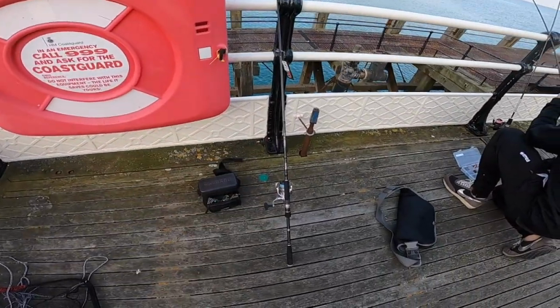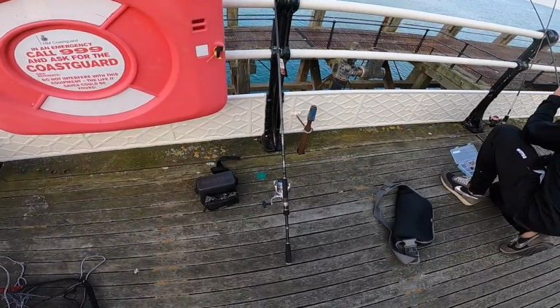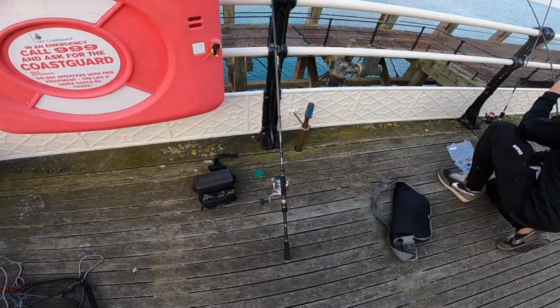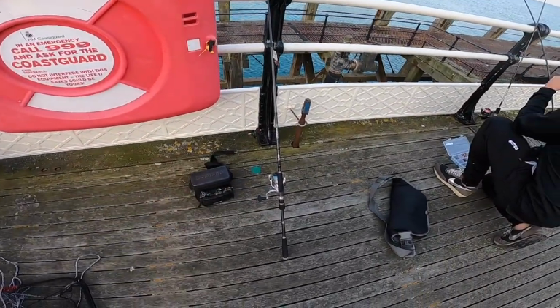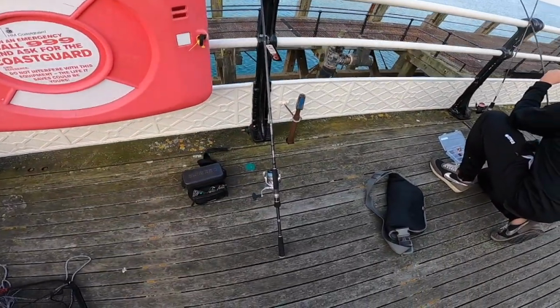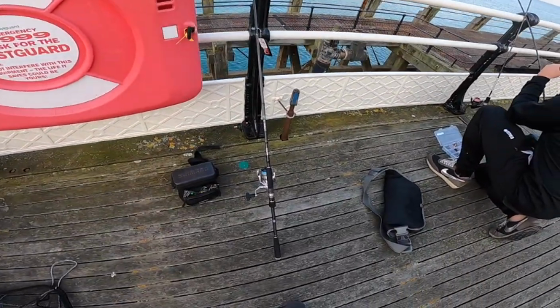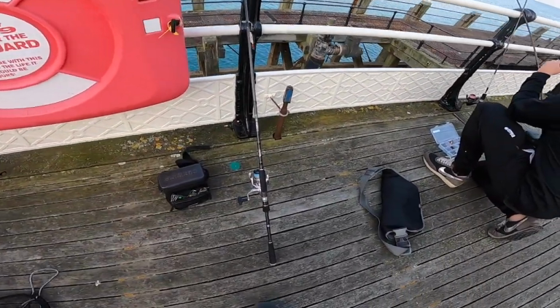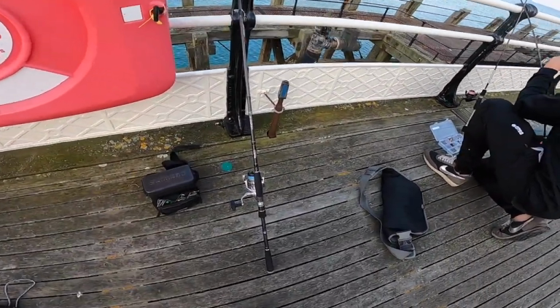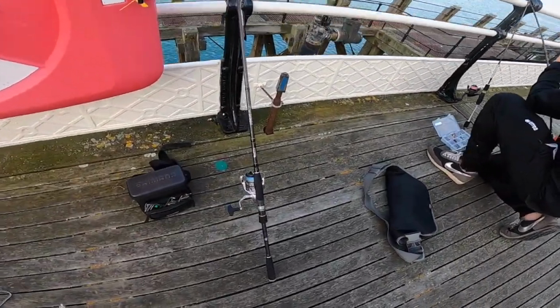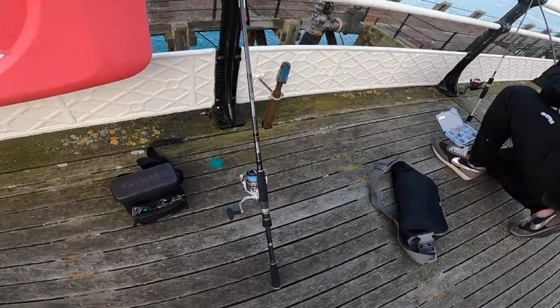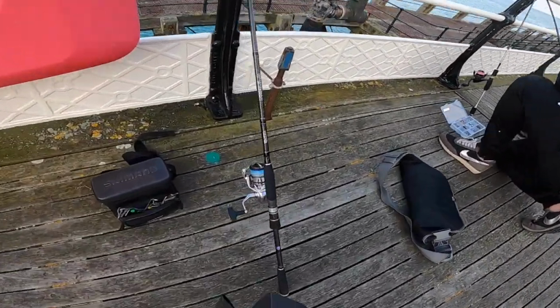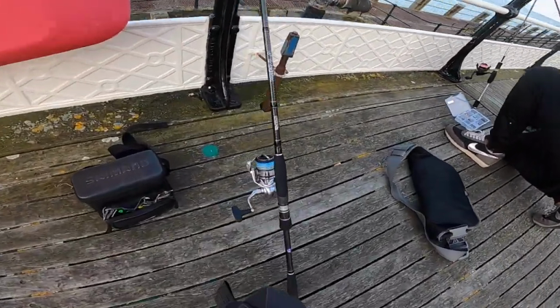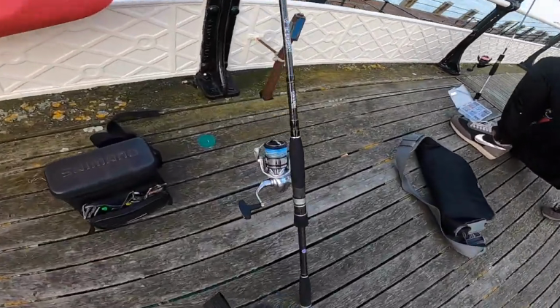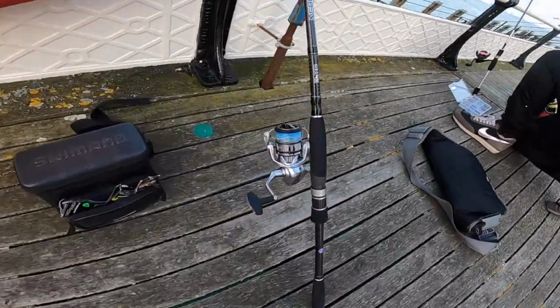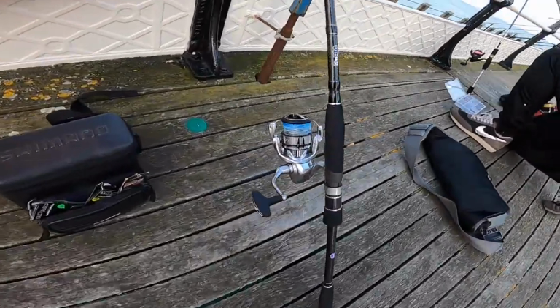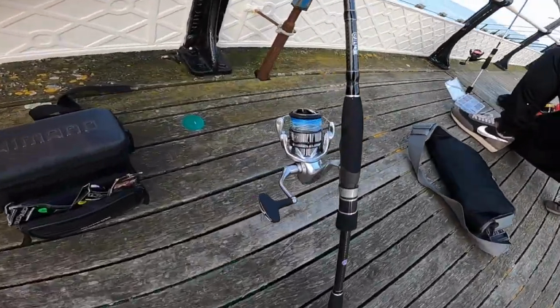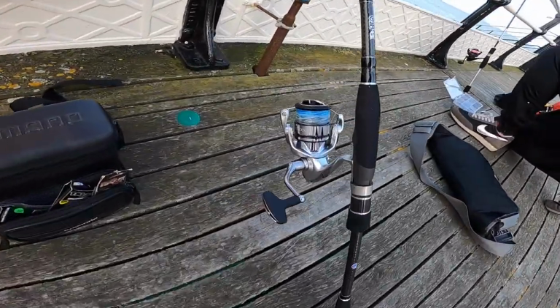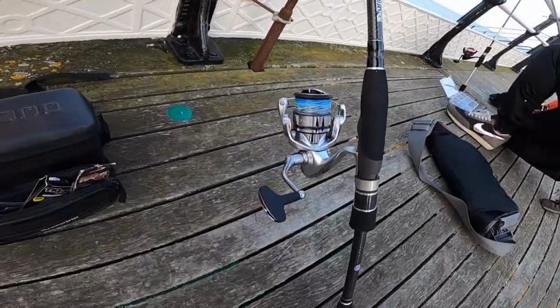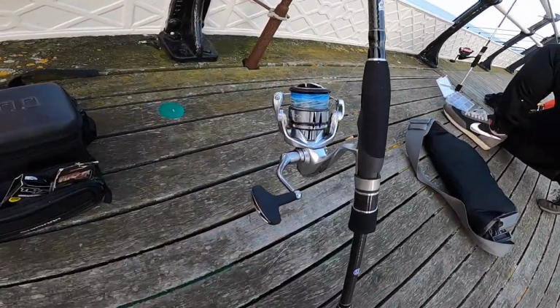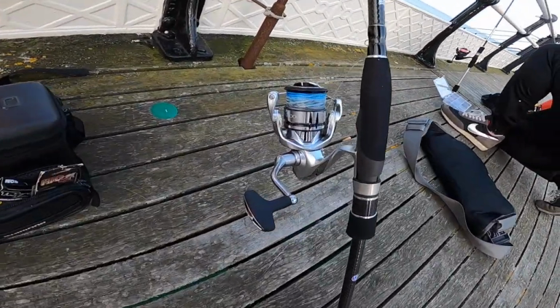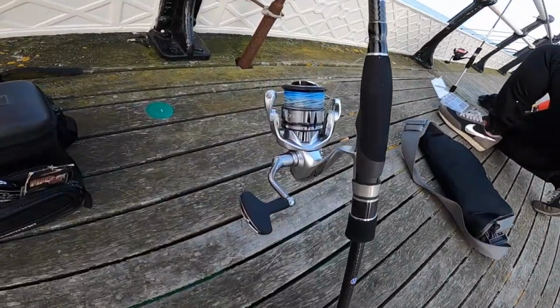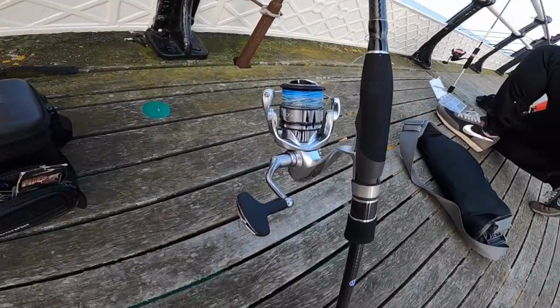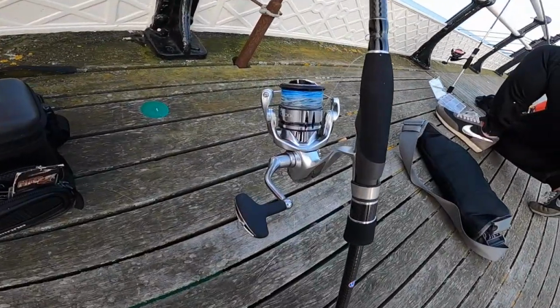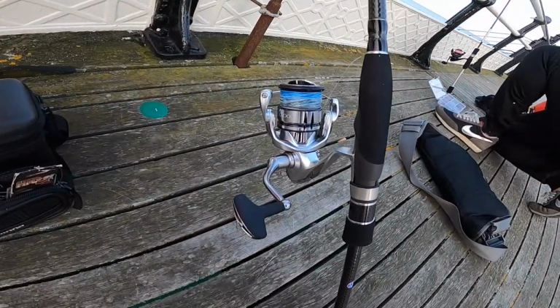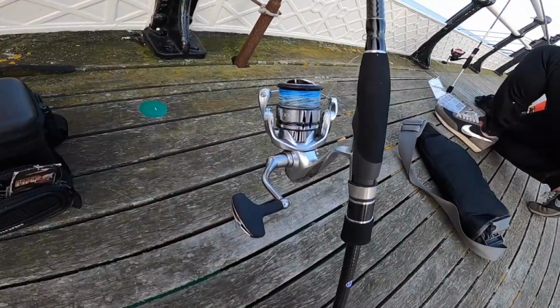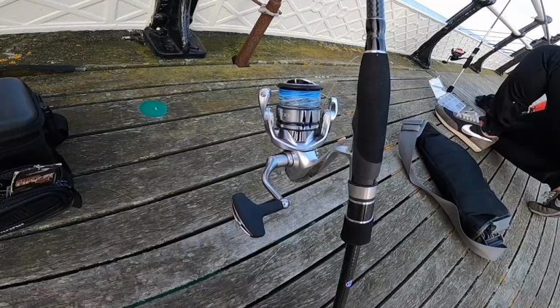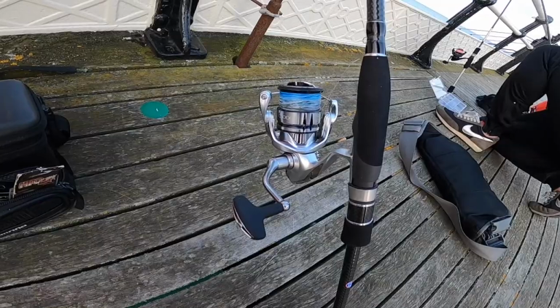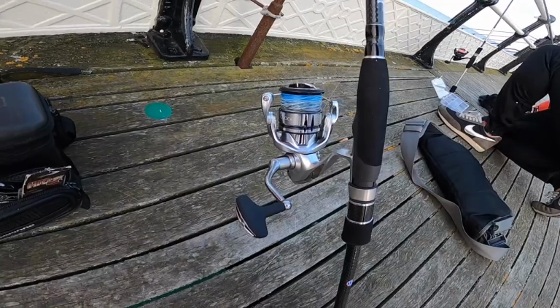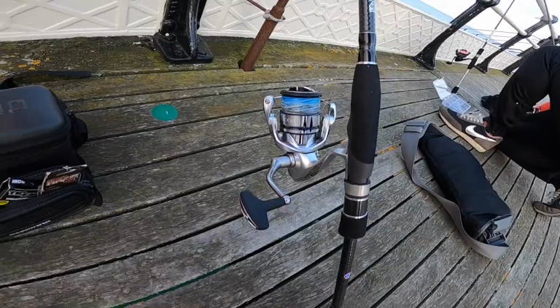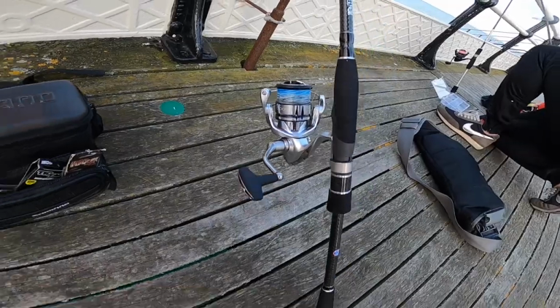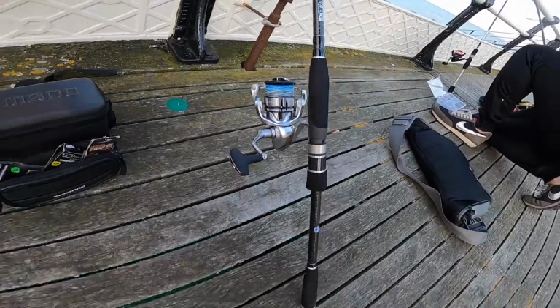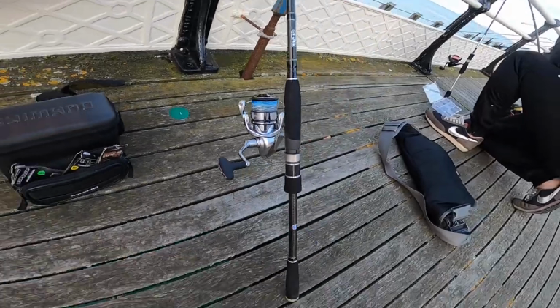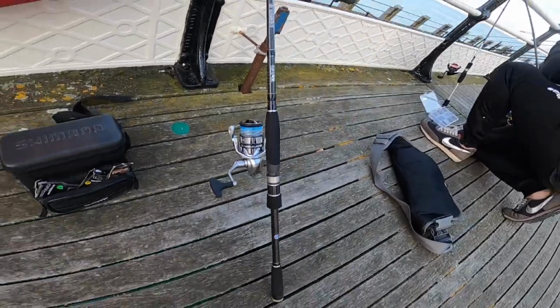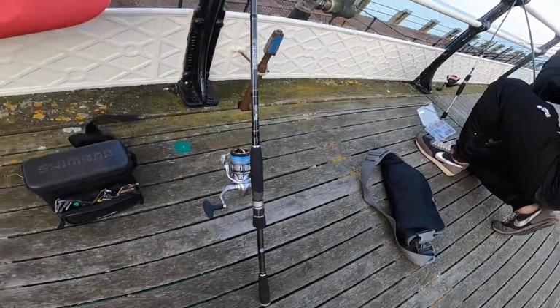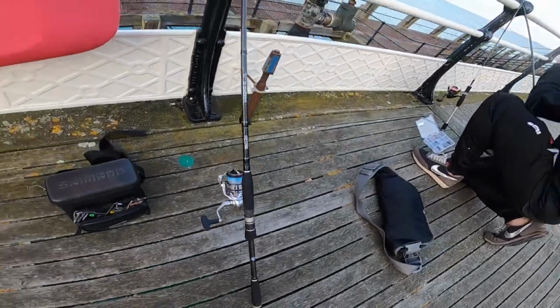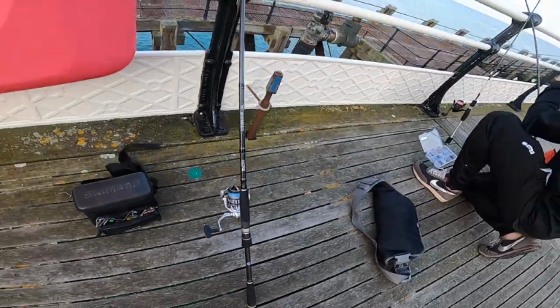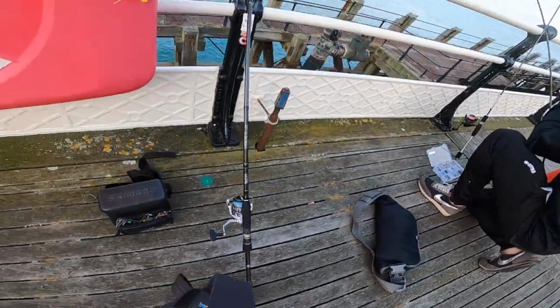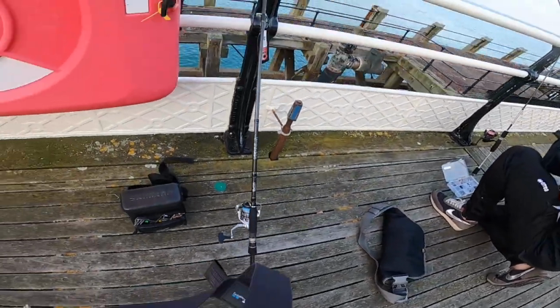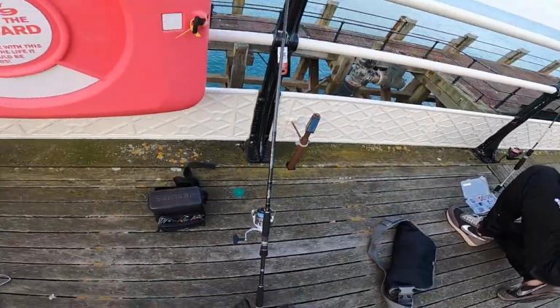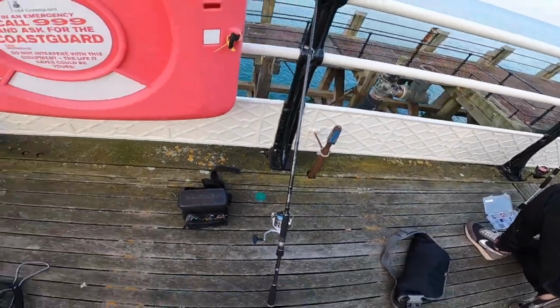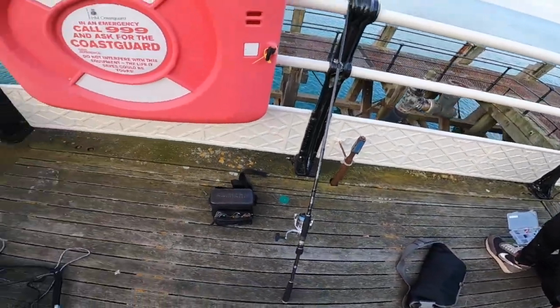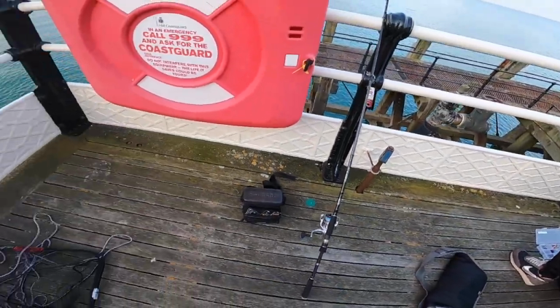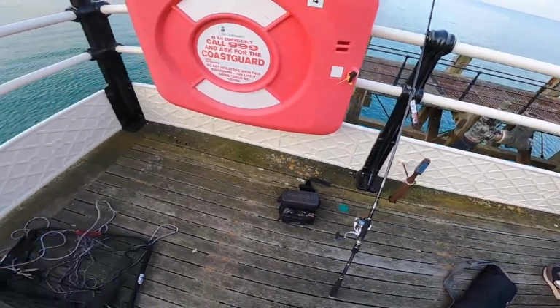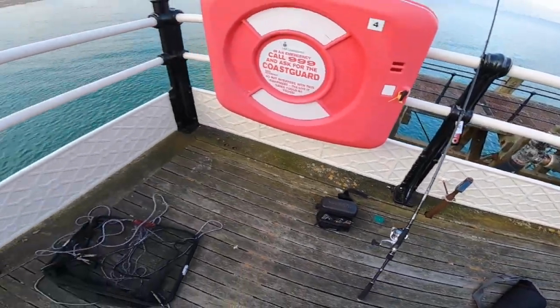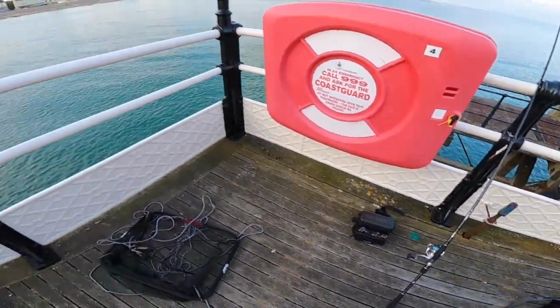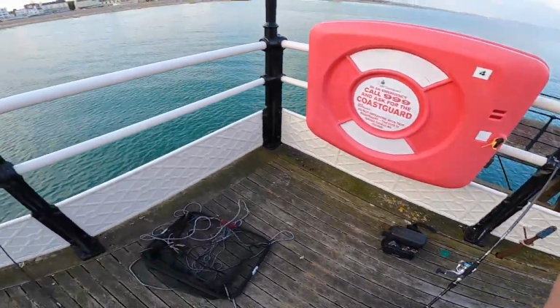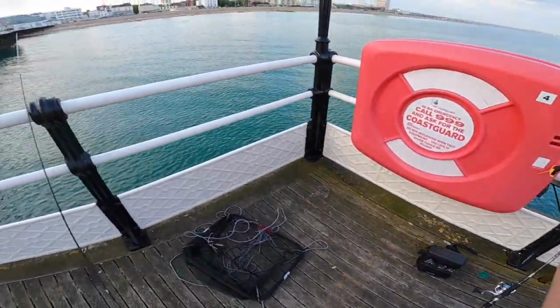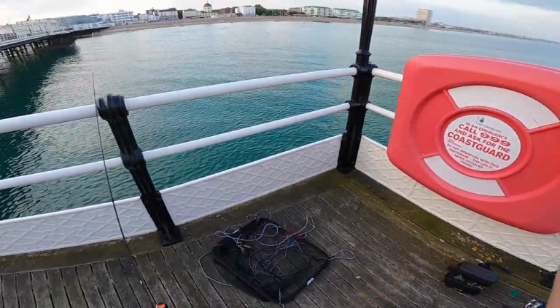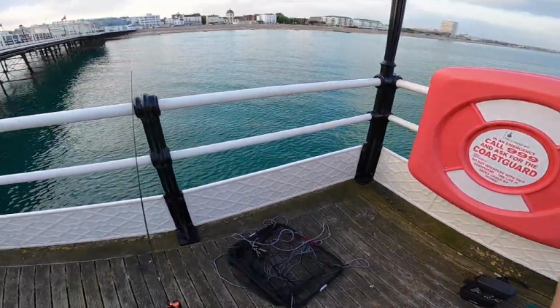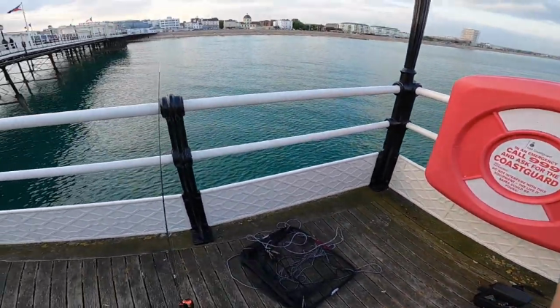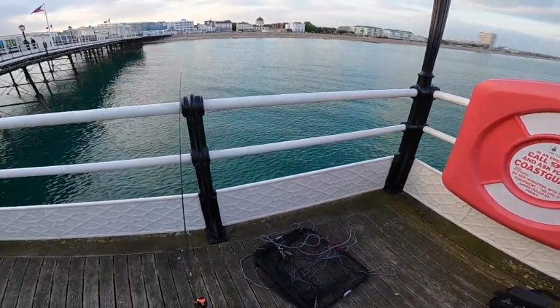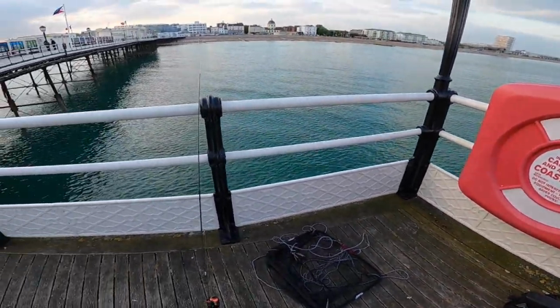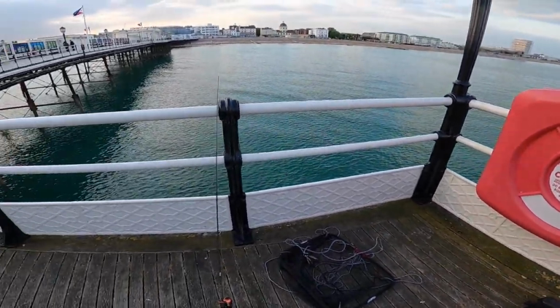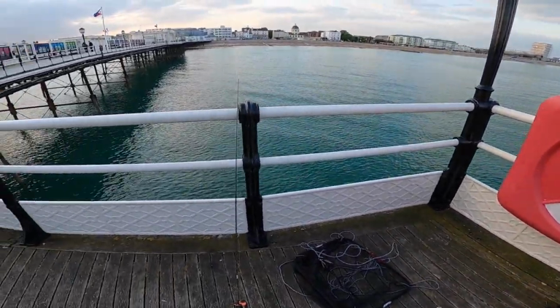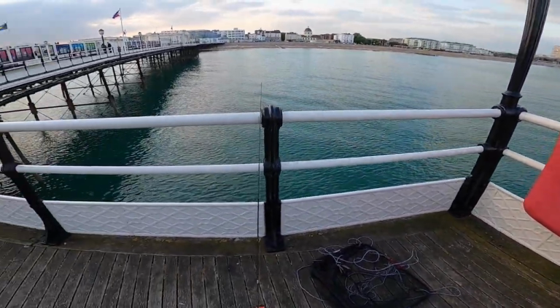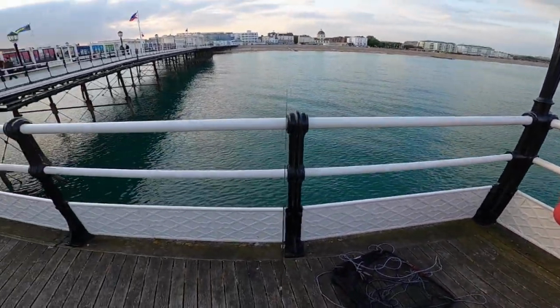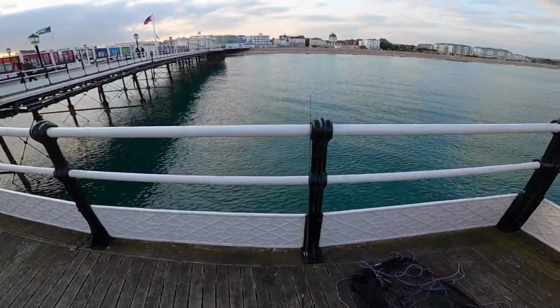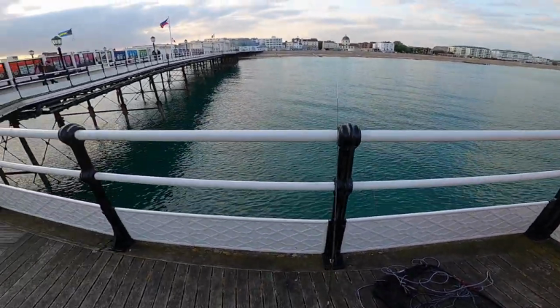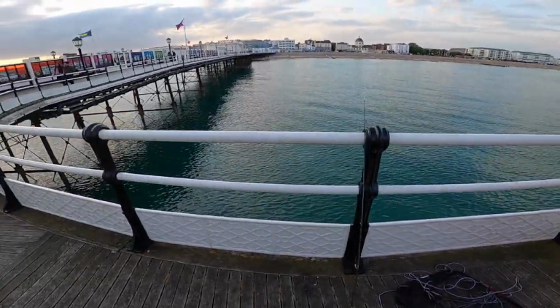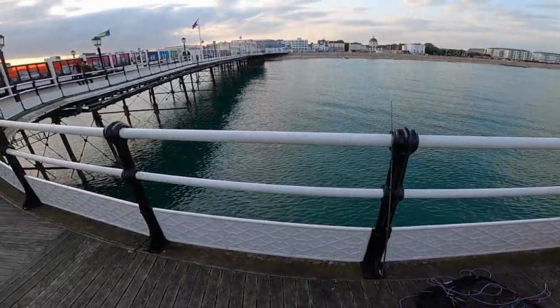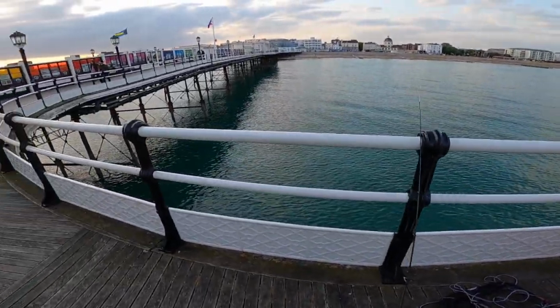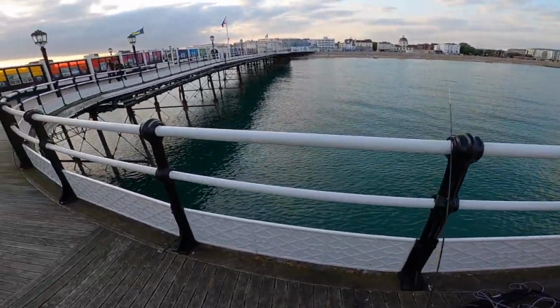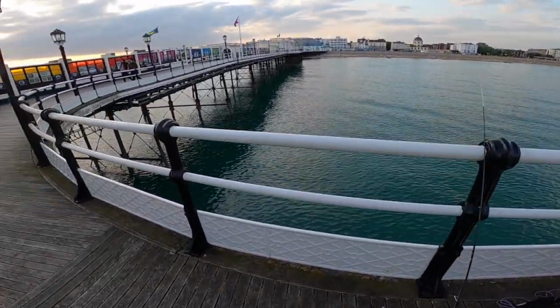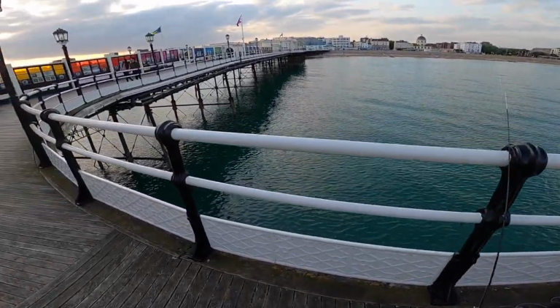So I've got my LRF set up but I've also got my lure set up — I've got my Nebula here as well. We're going to give it a go and see if we can catch some bass.